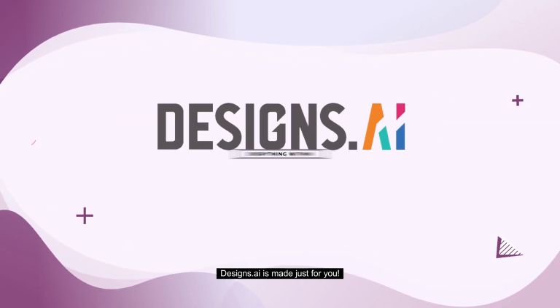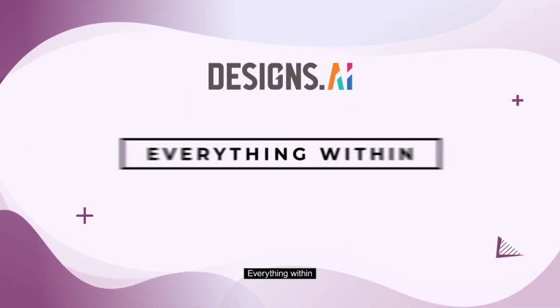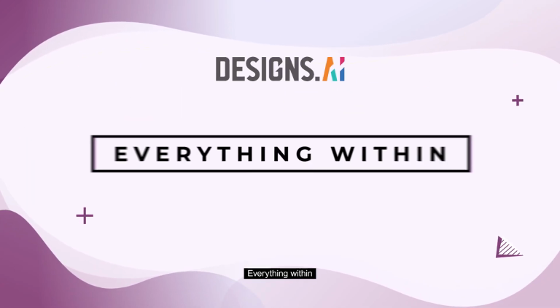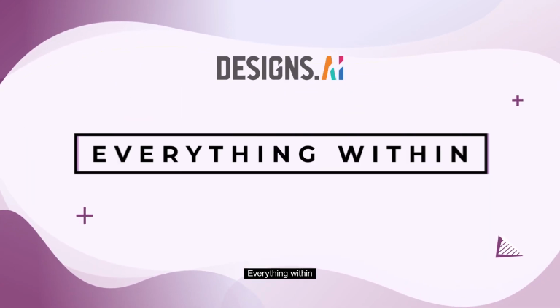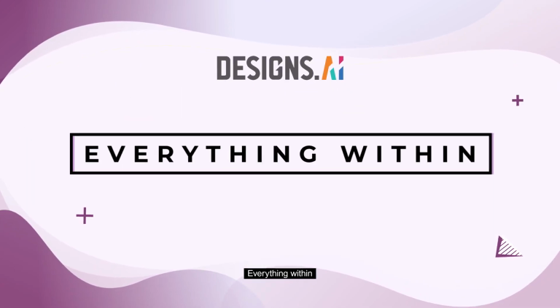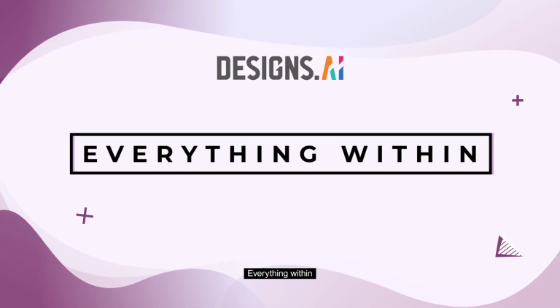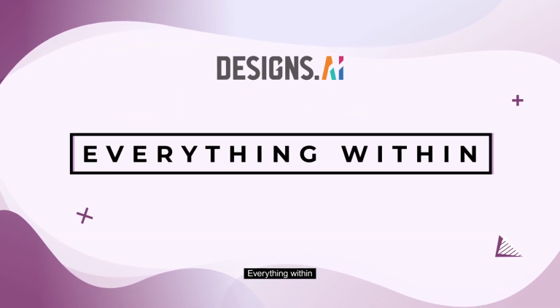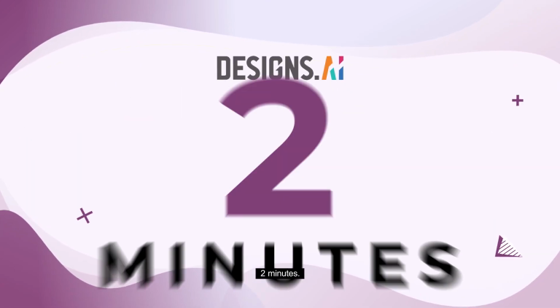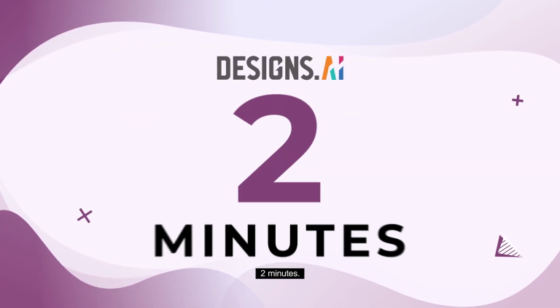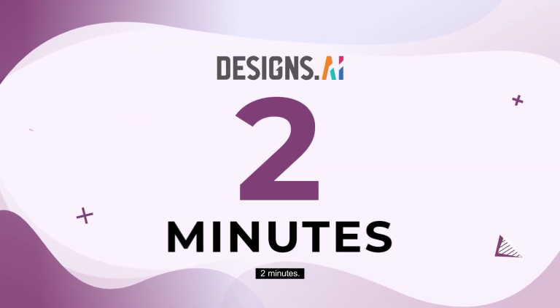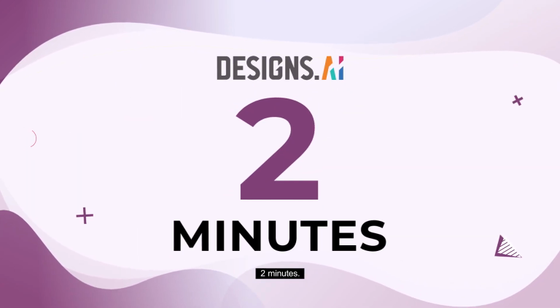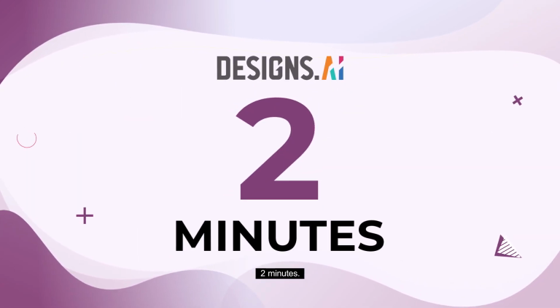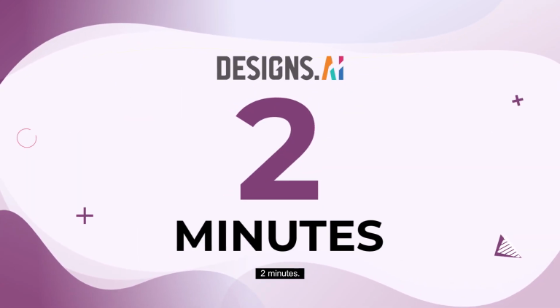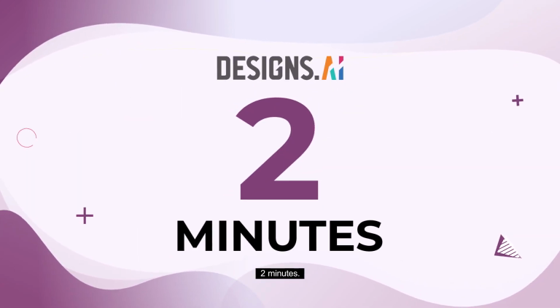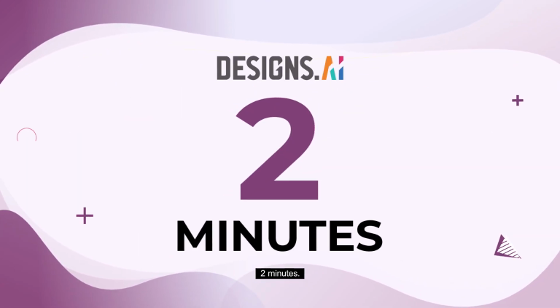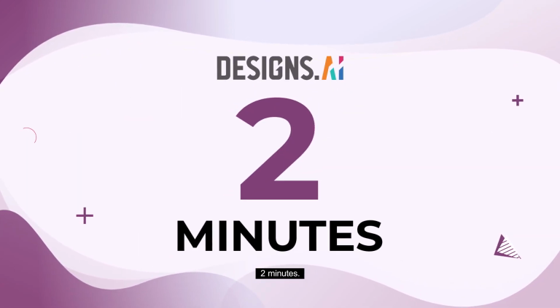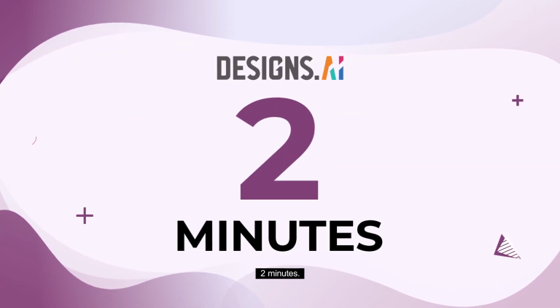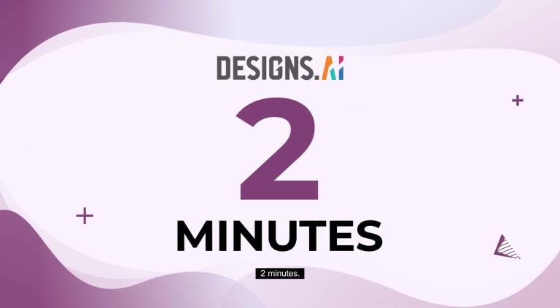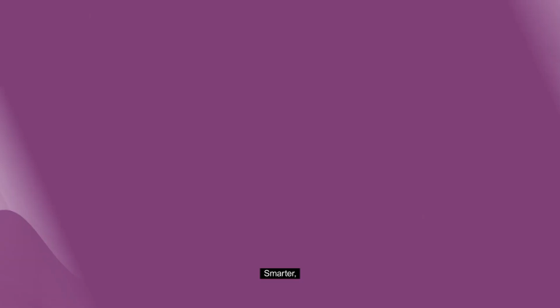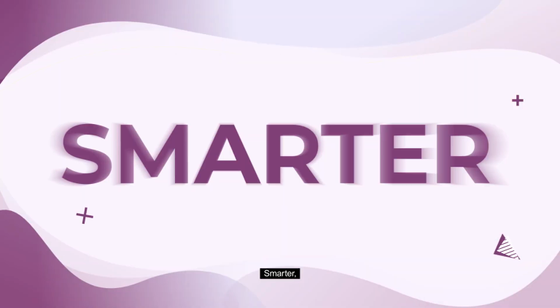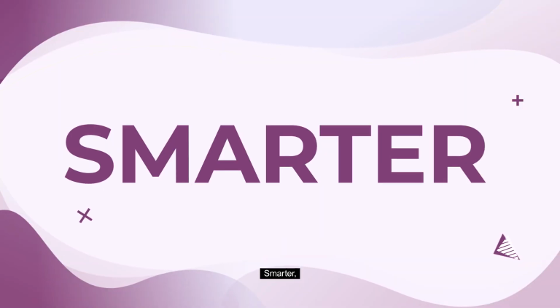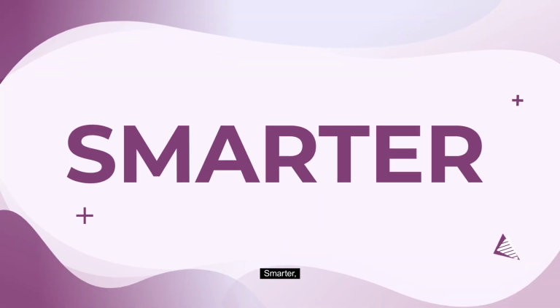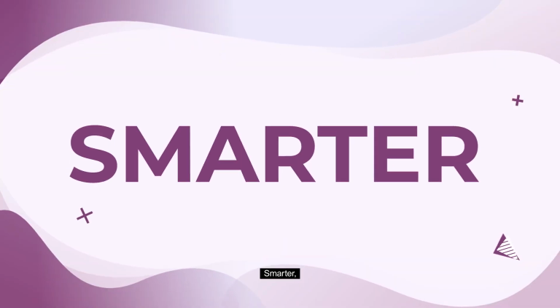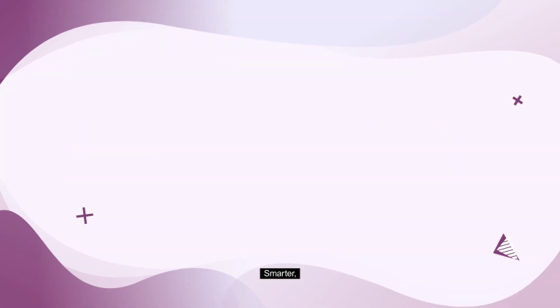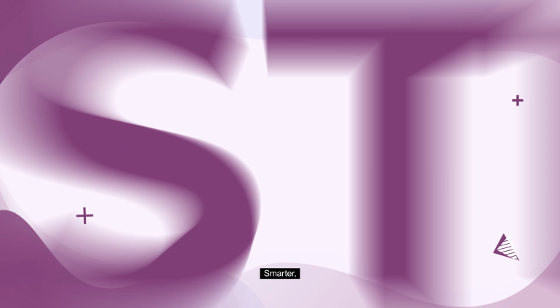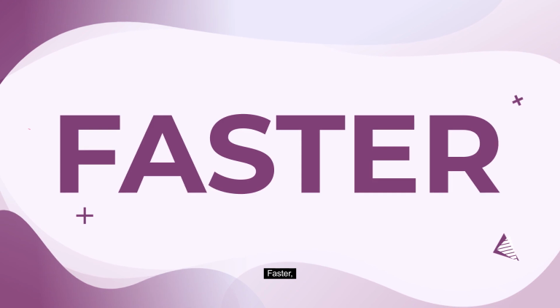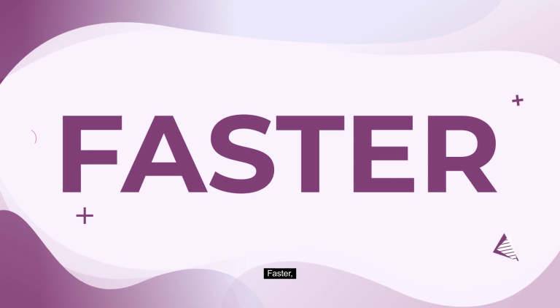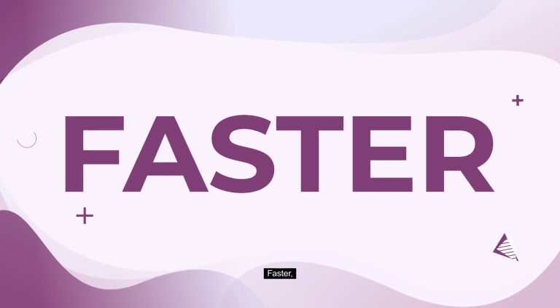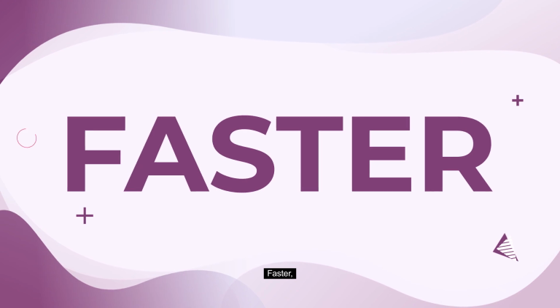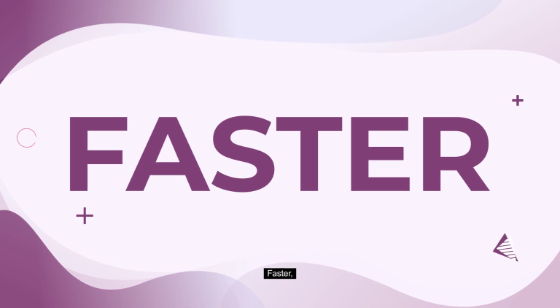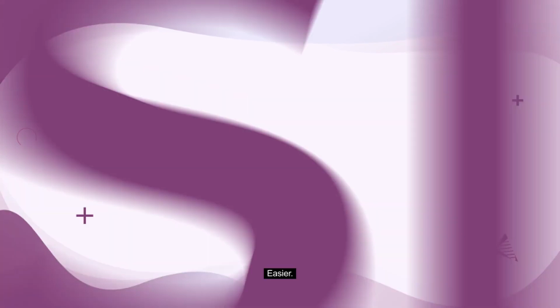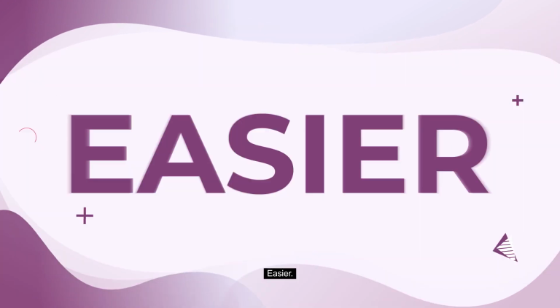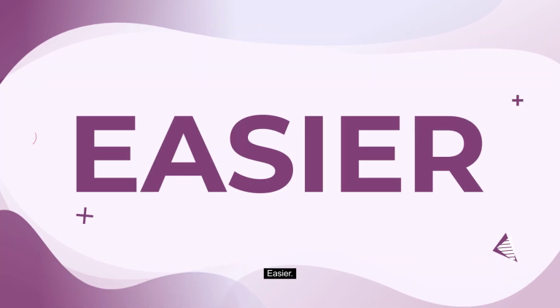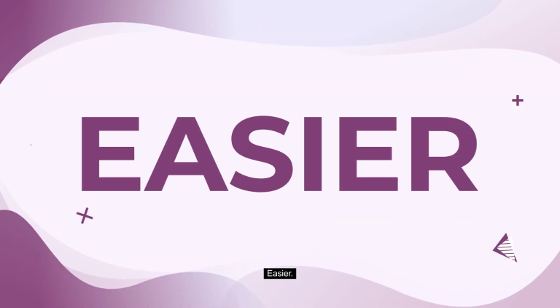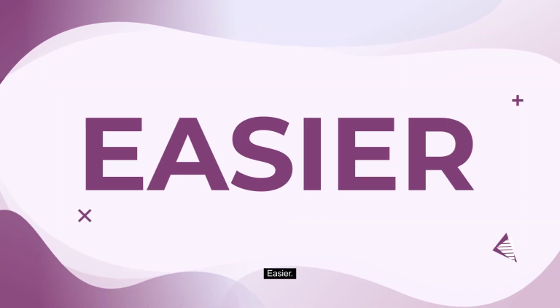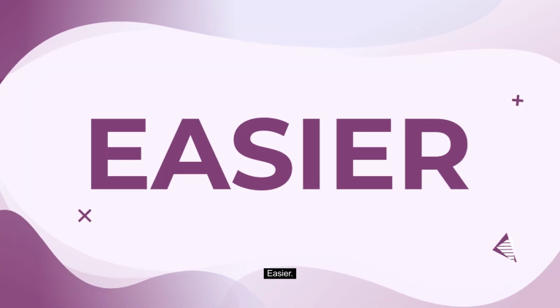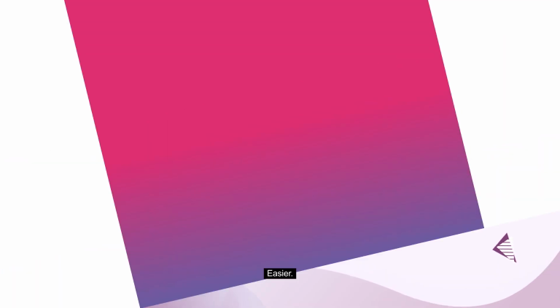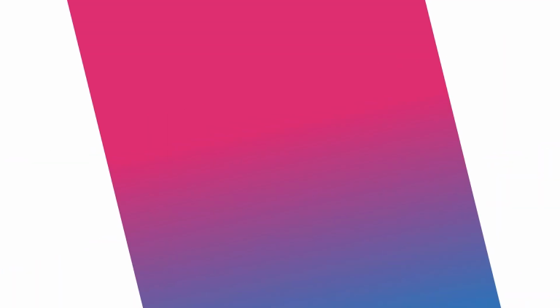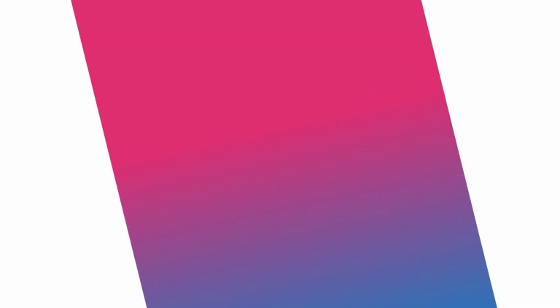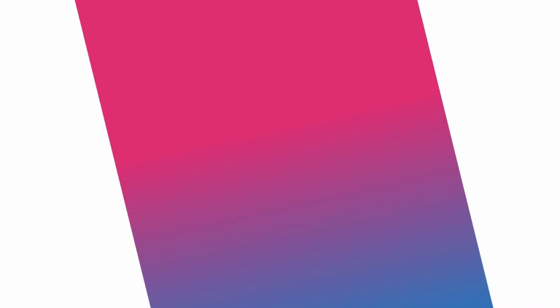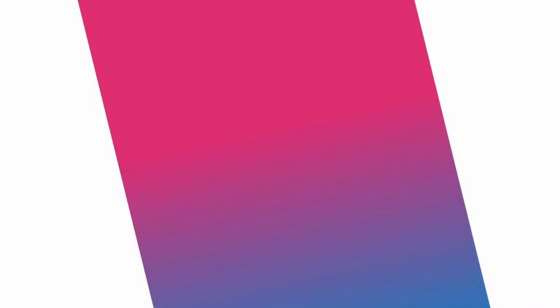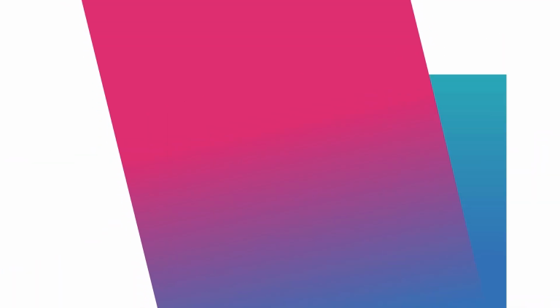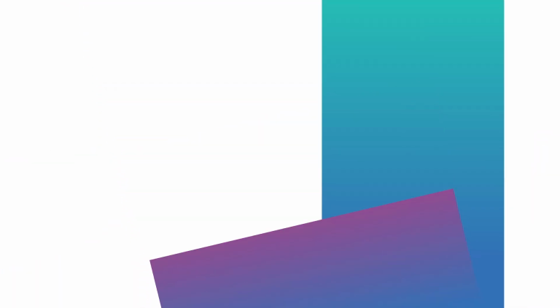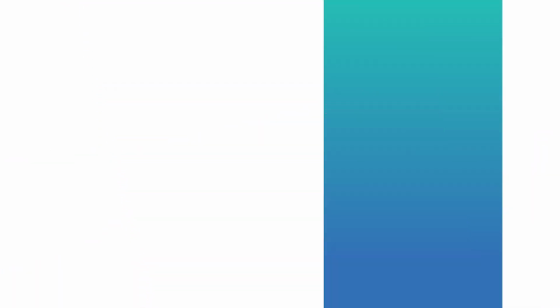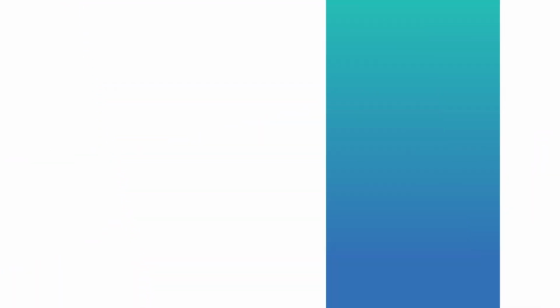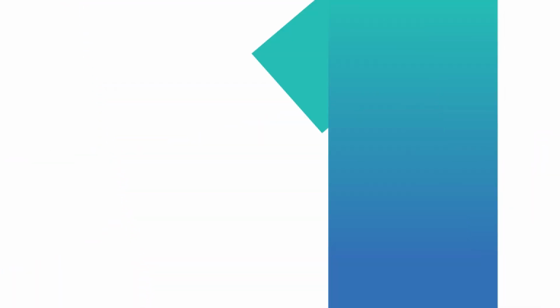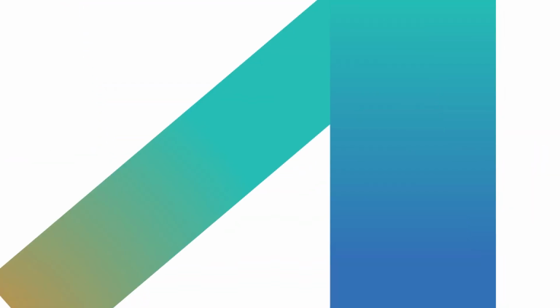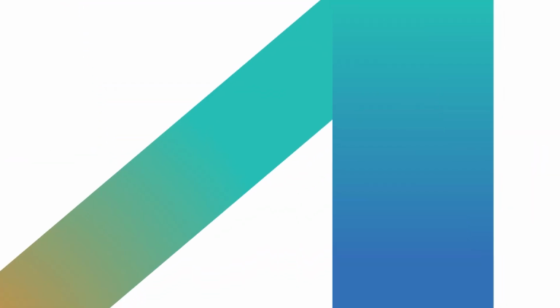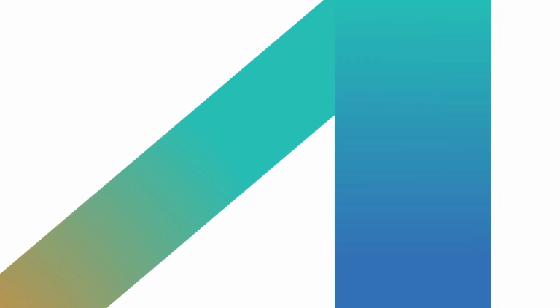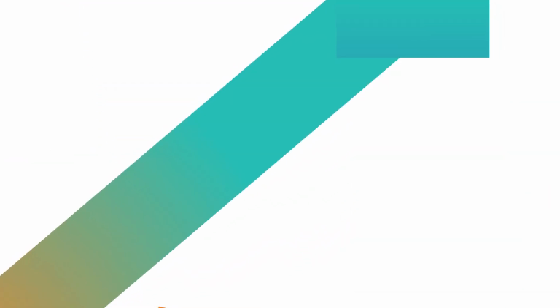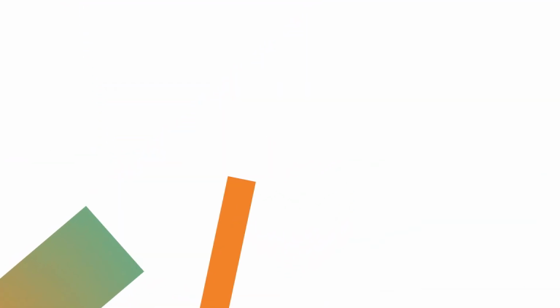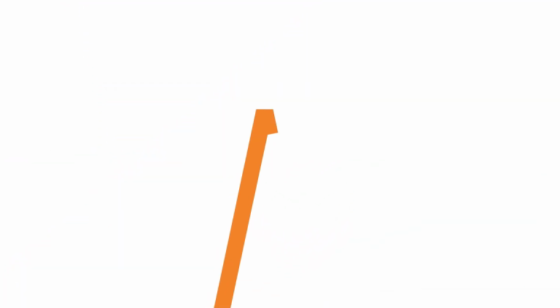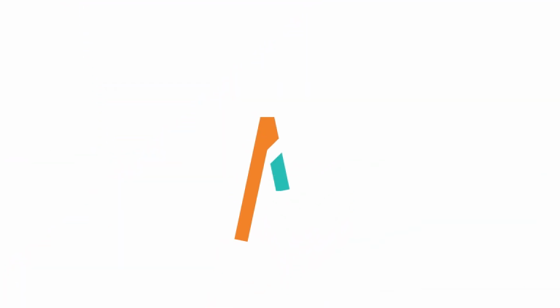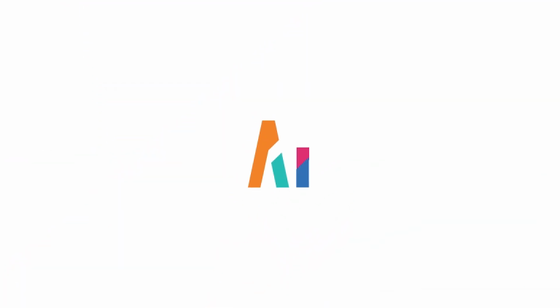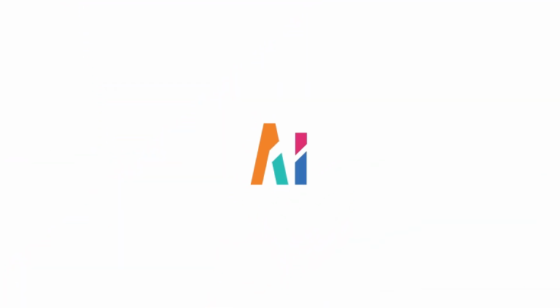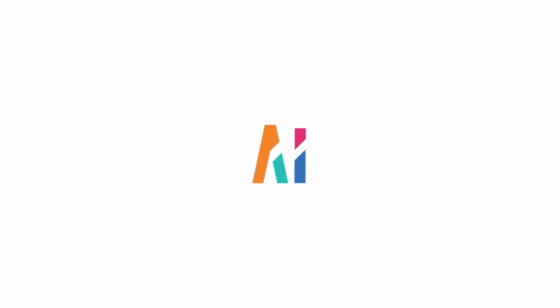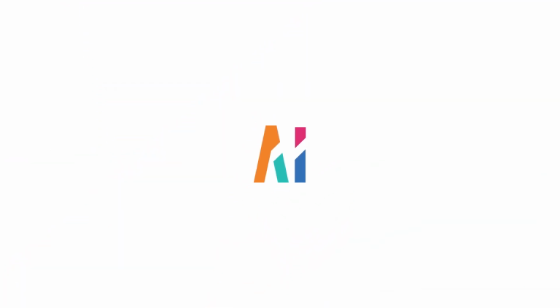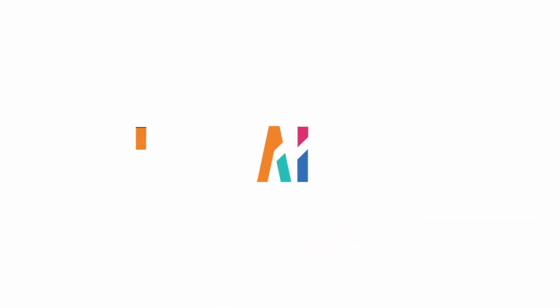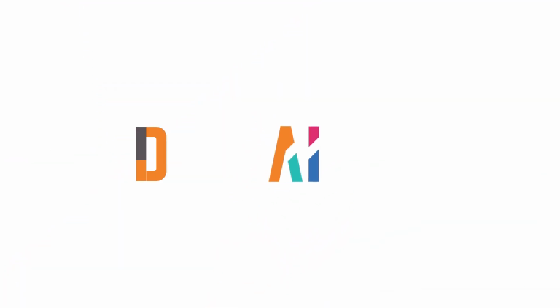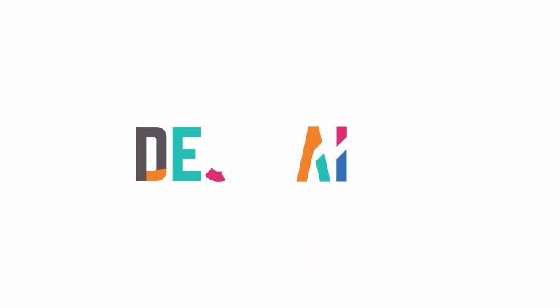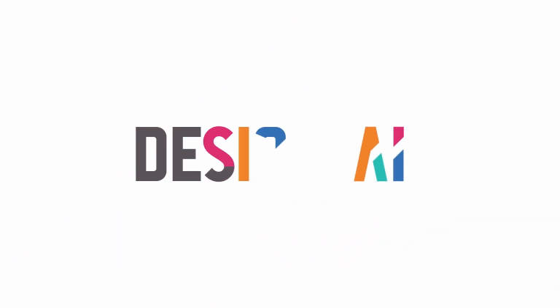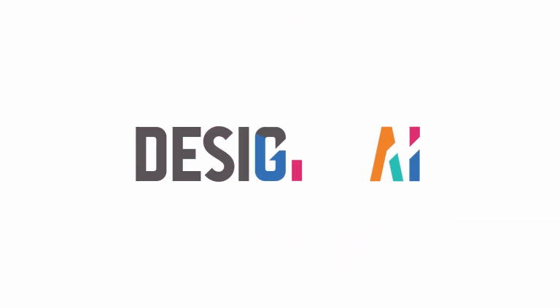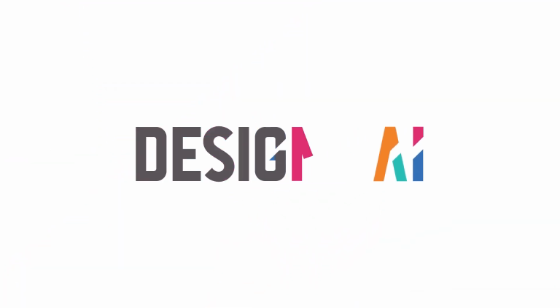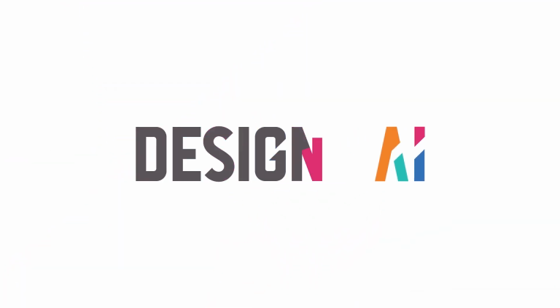Everything within two minutes. Smarter. Faster. Easier. Designs.ai